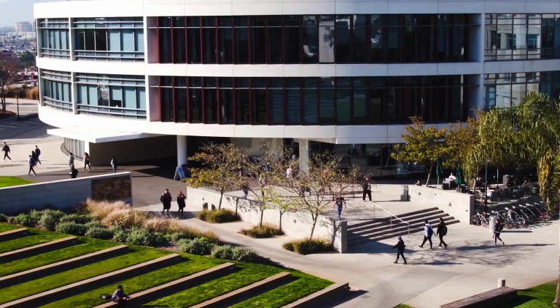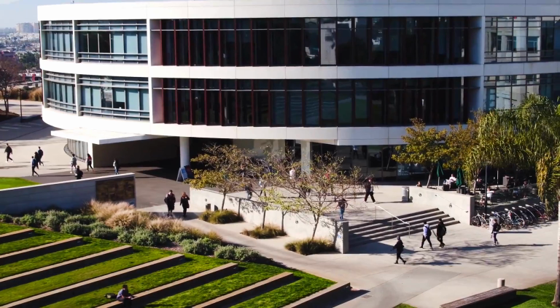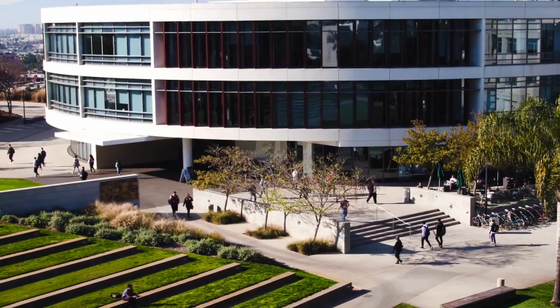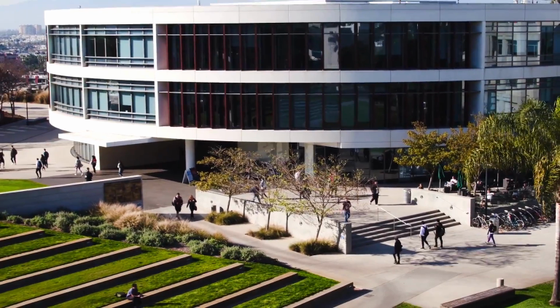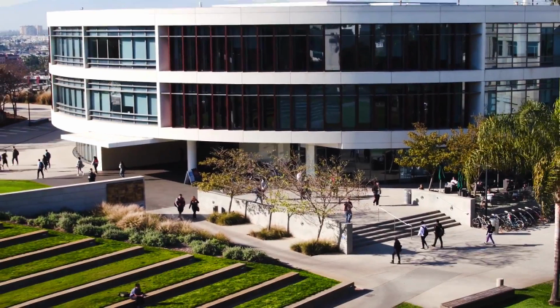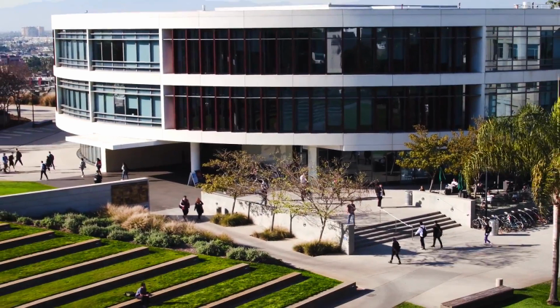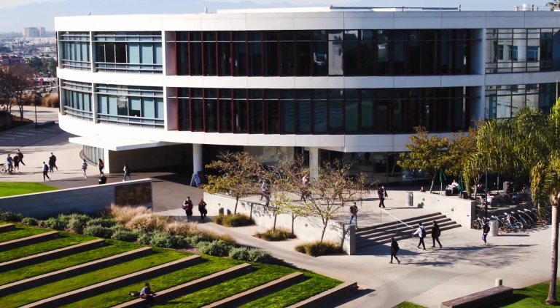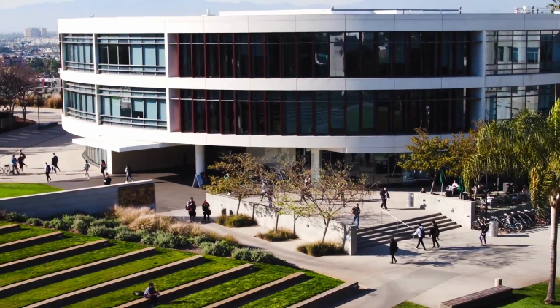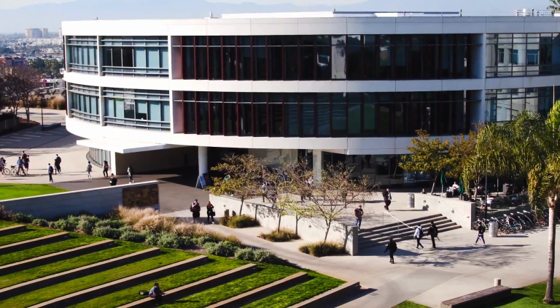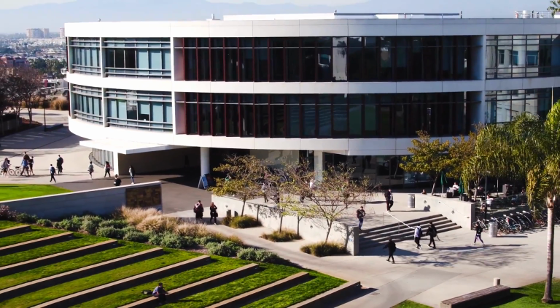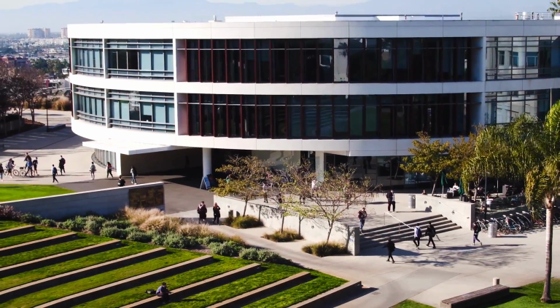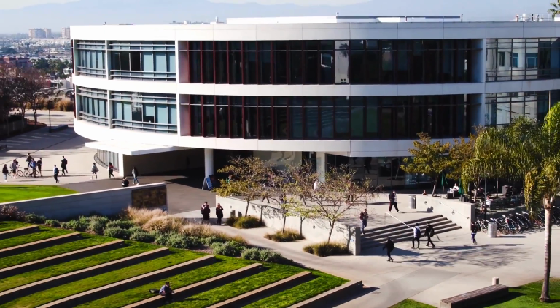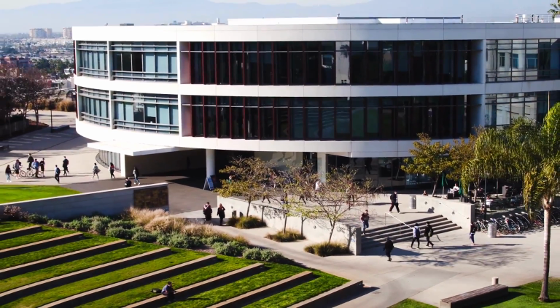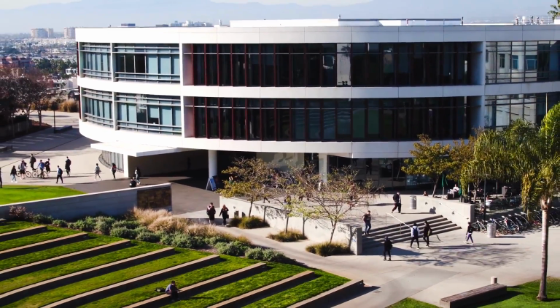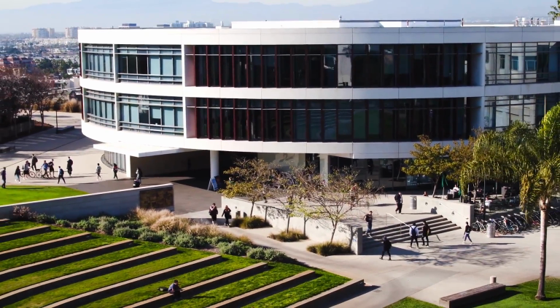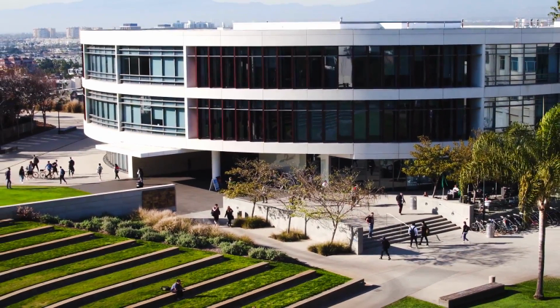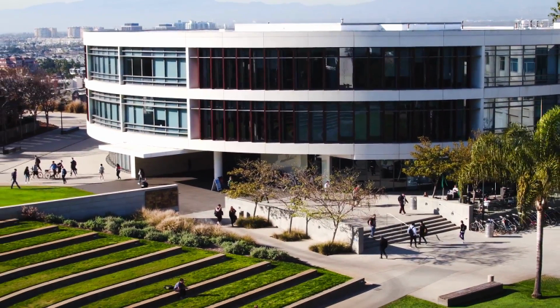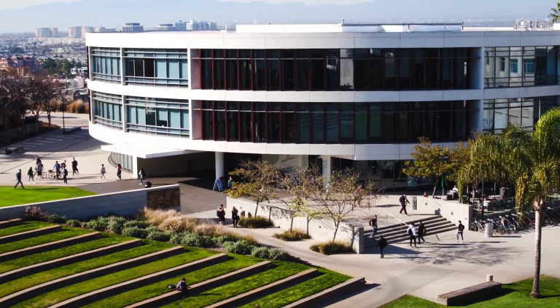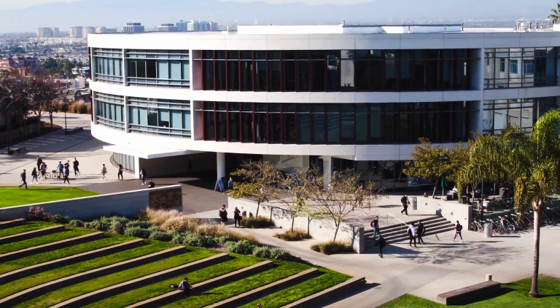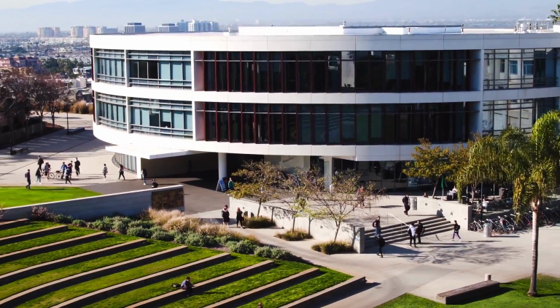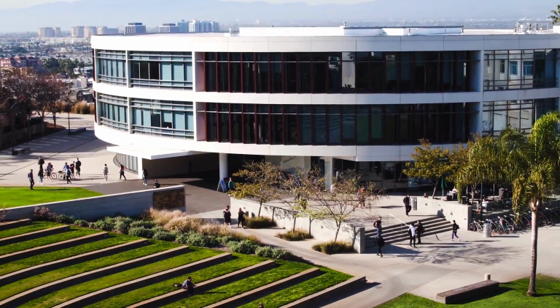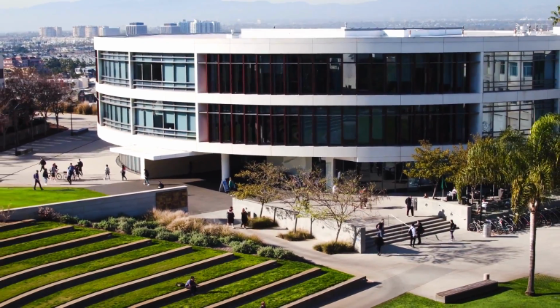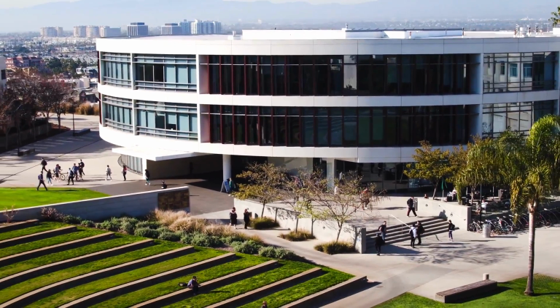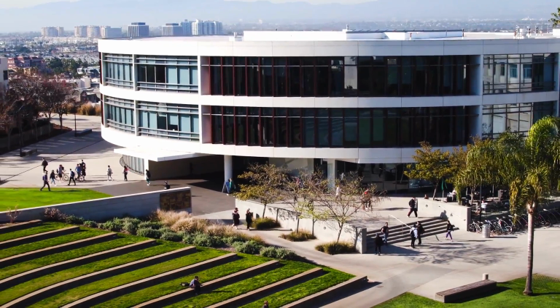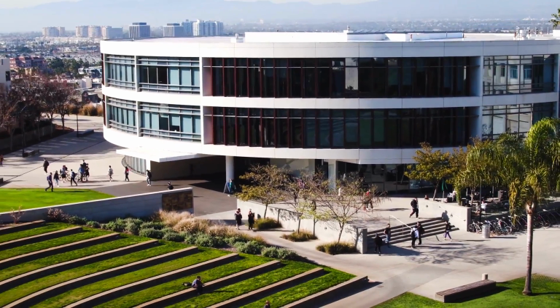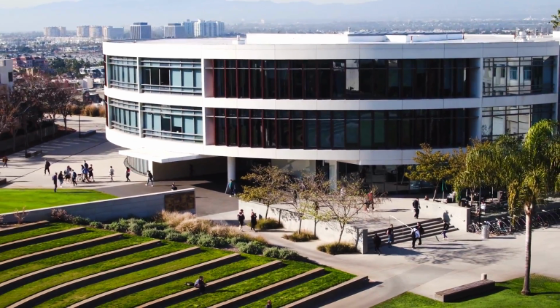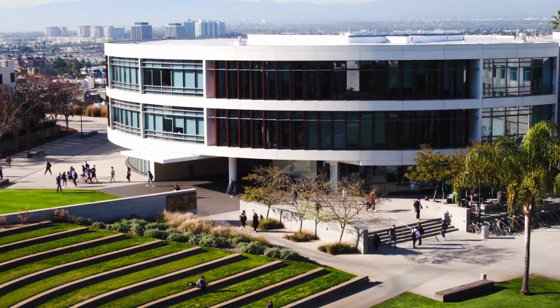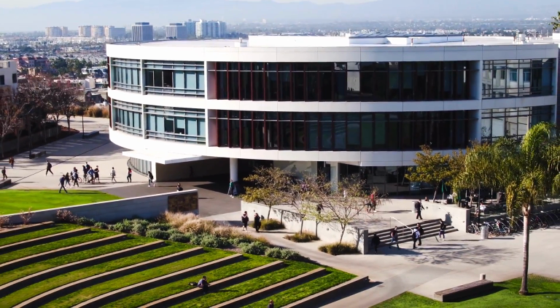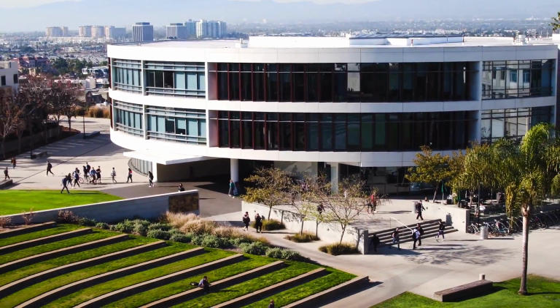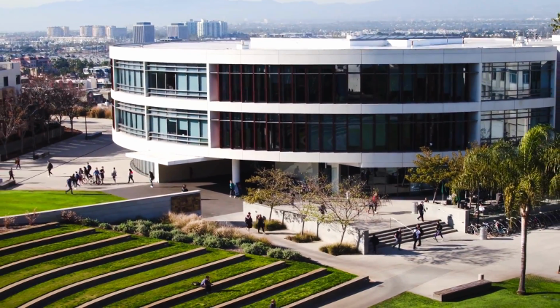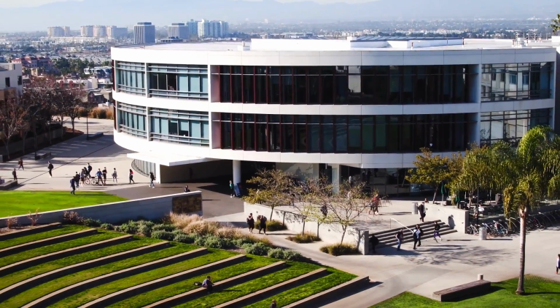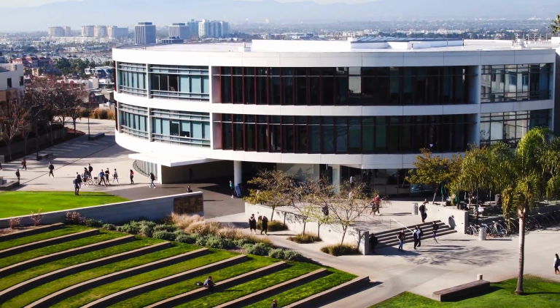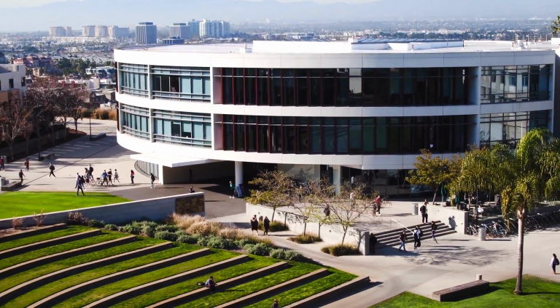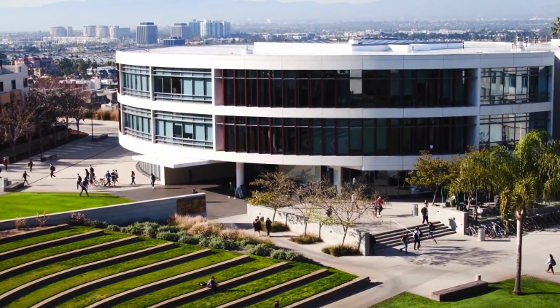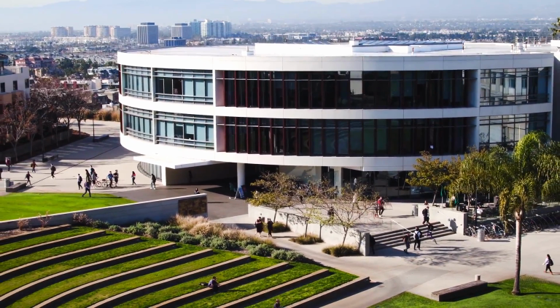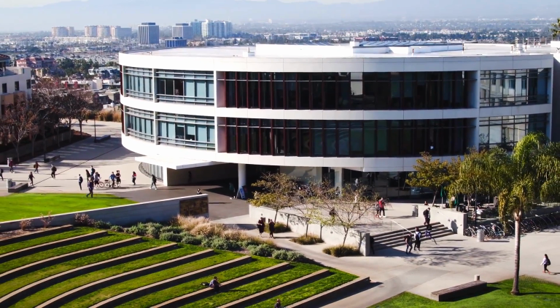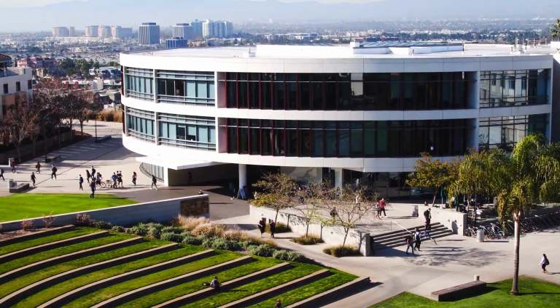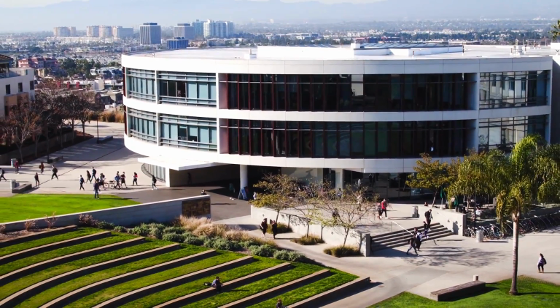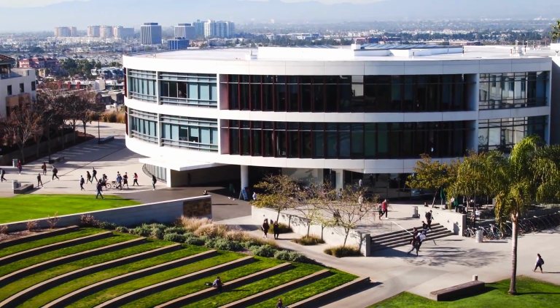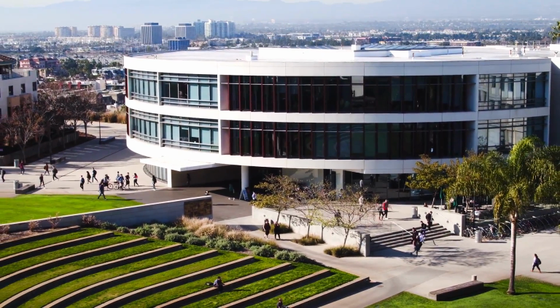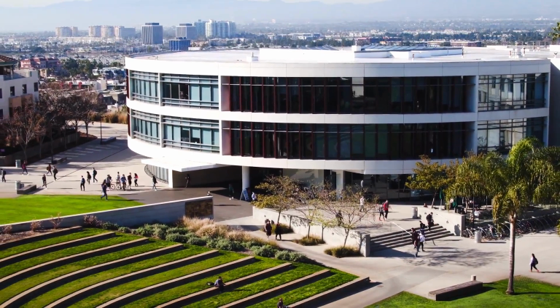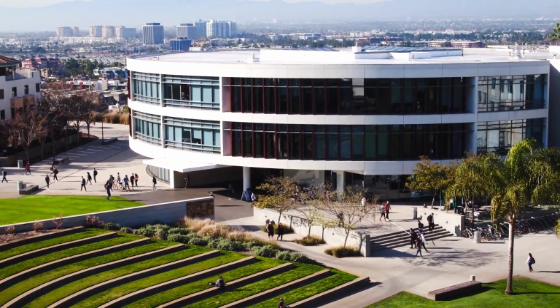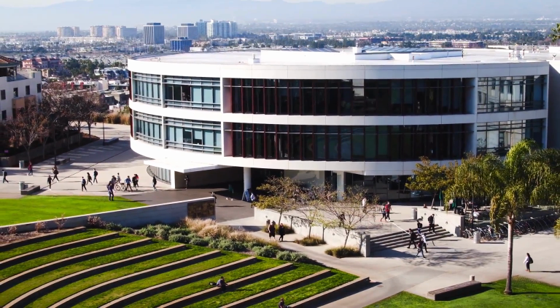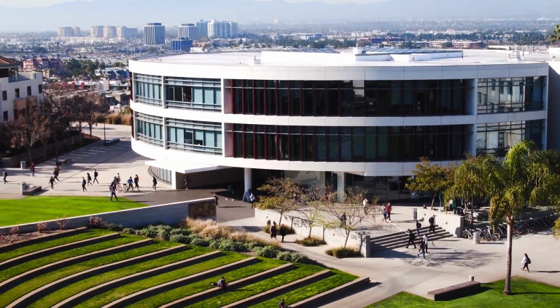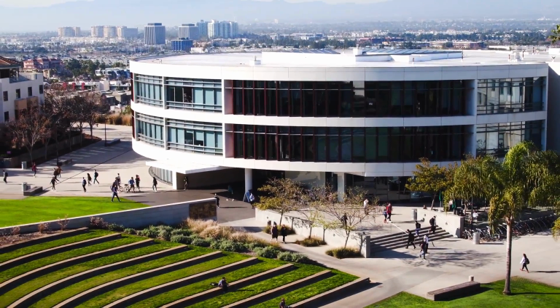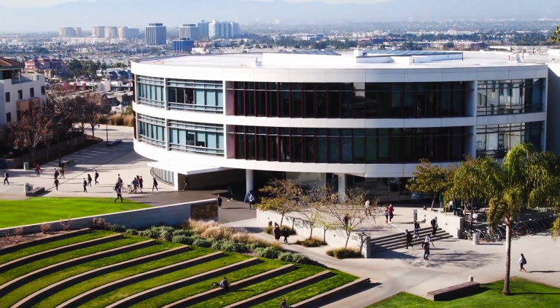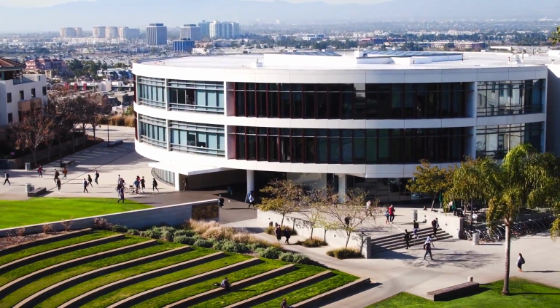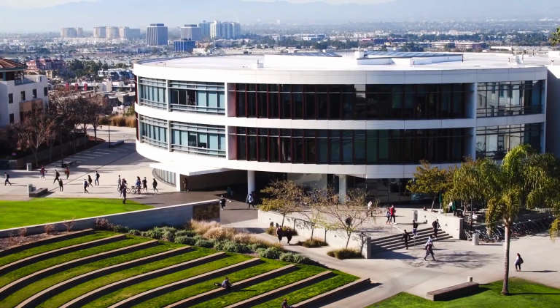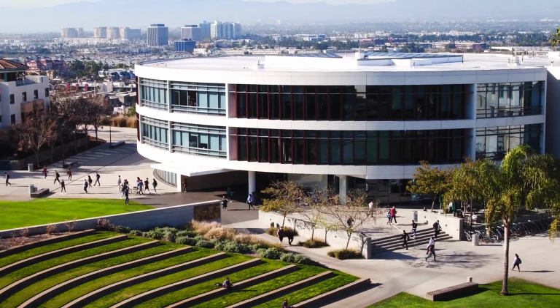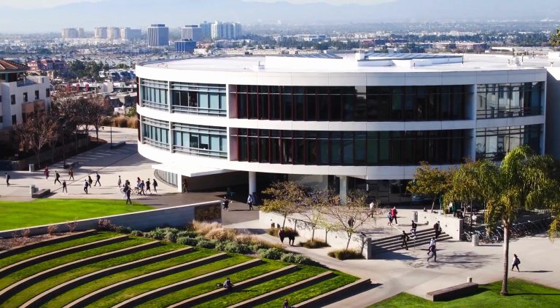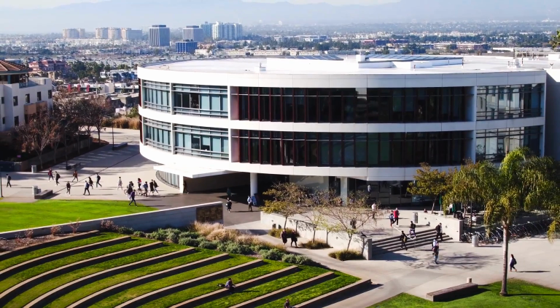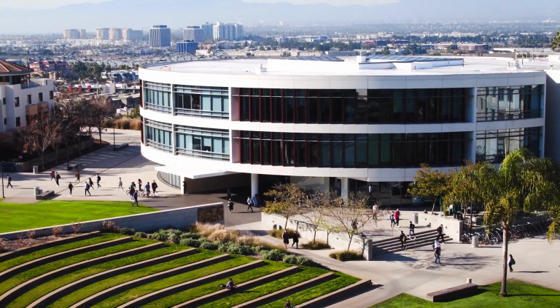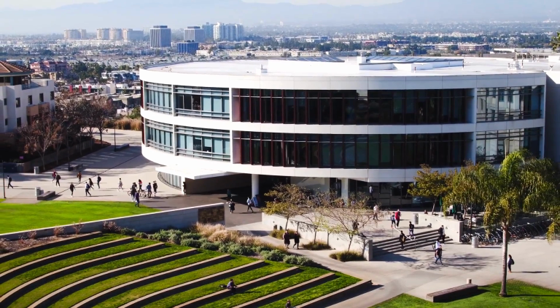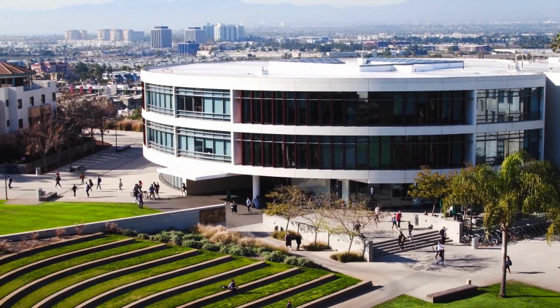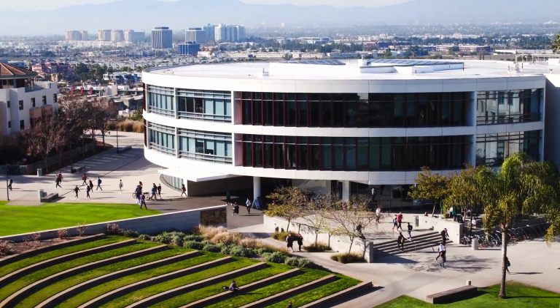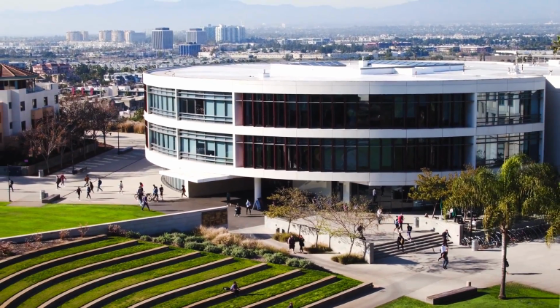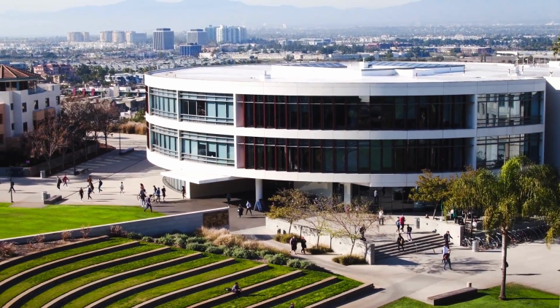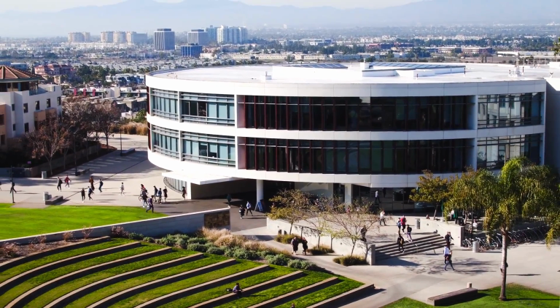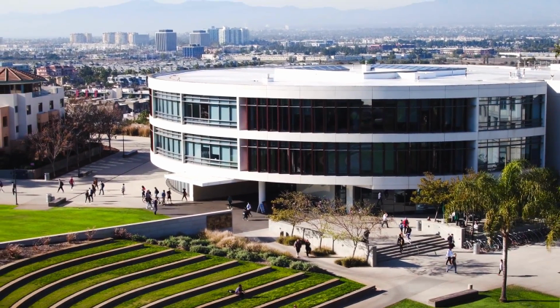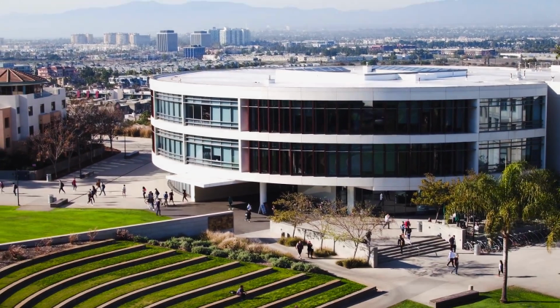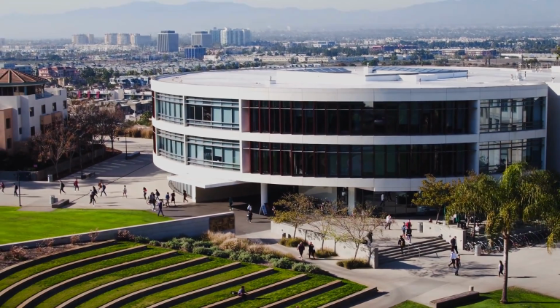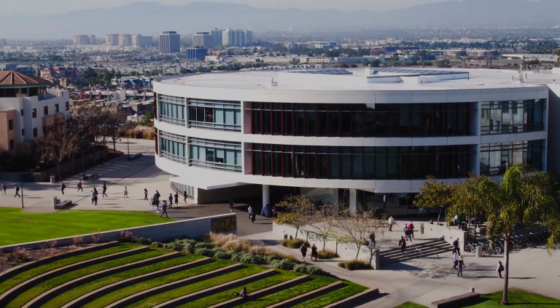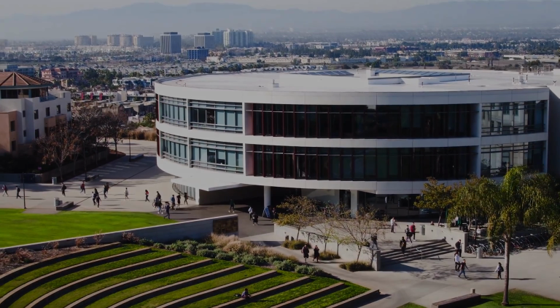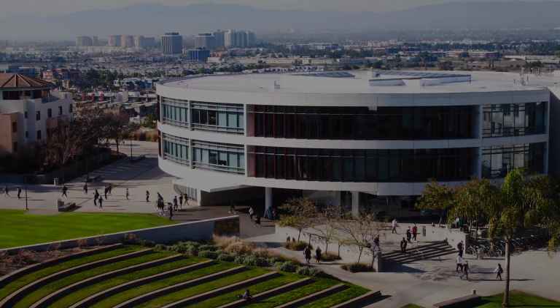Thanks to LMU, Google, and YouTube, our view from the Bluff is now for everyone to enjoy, and that's exciting.